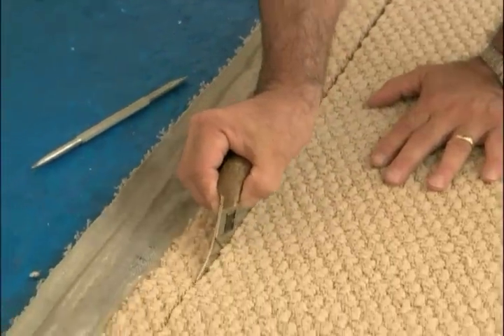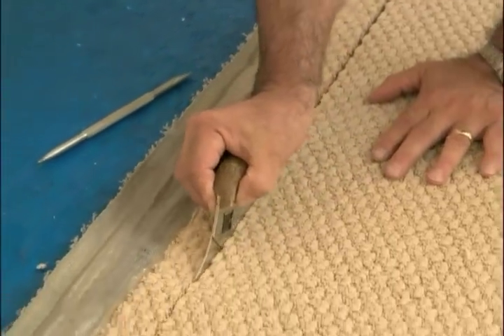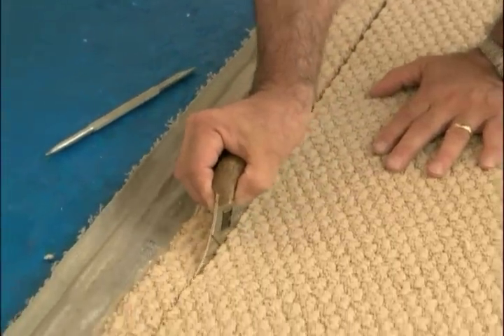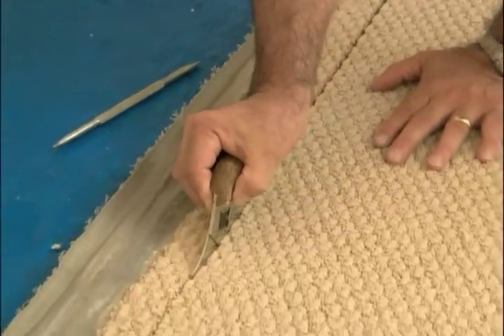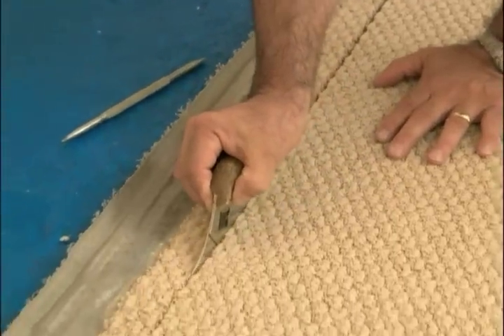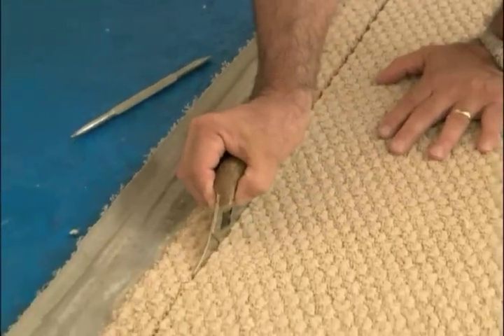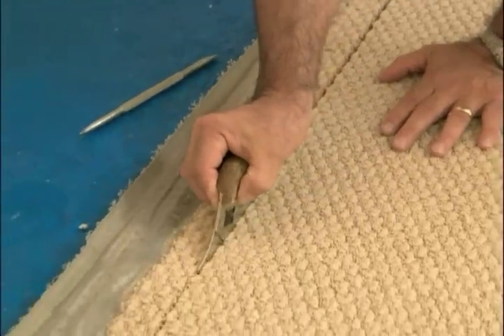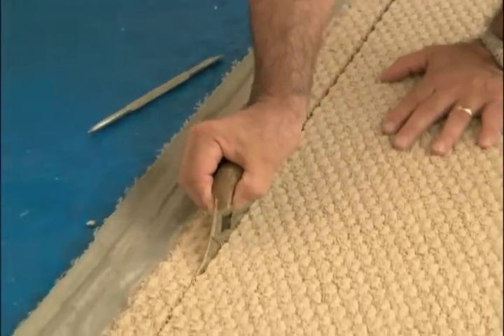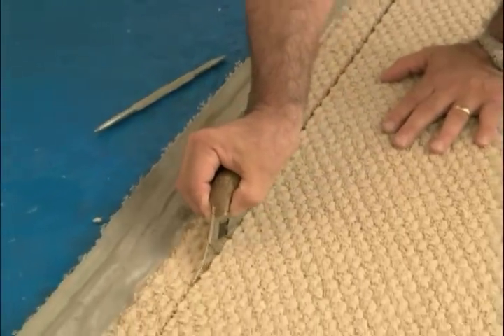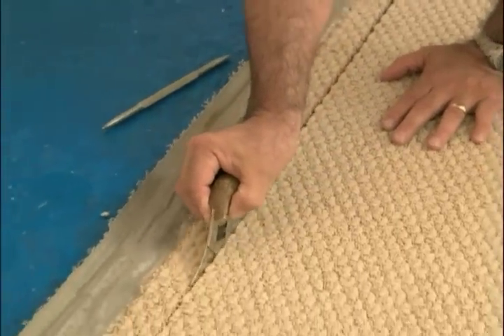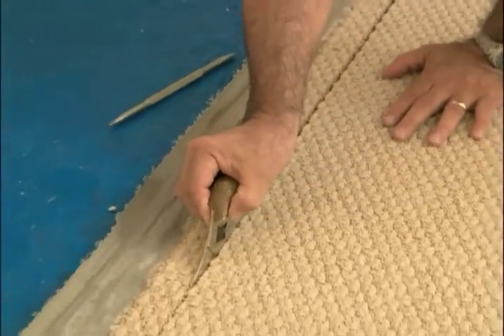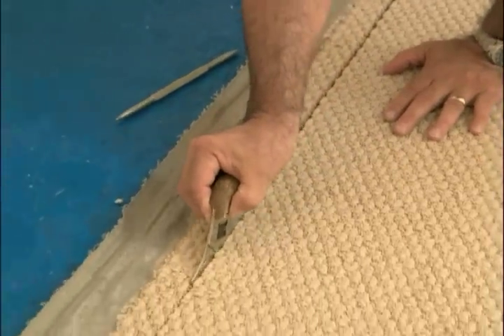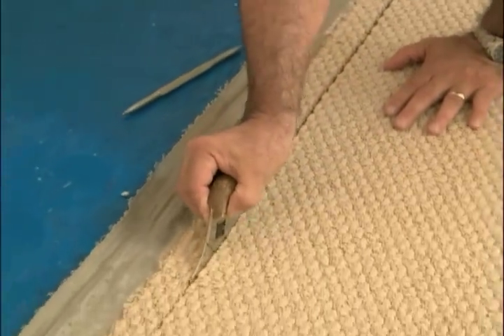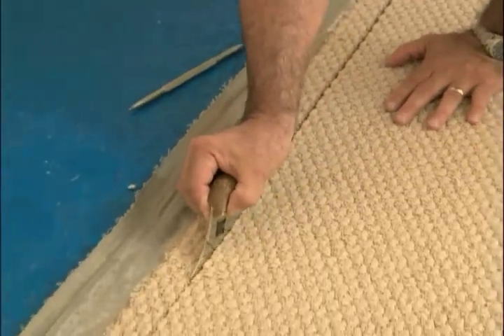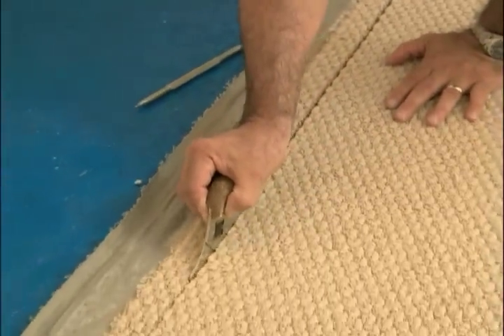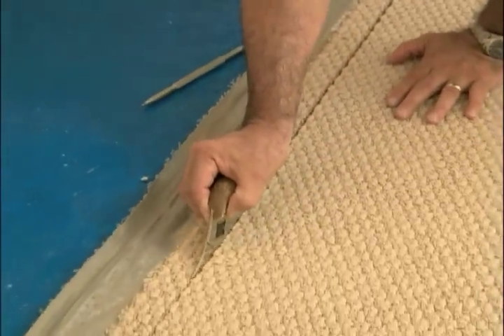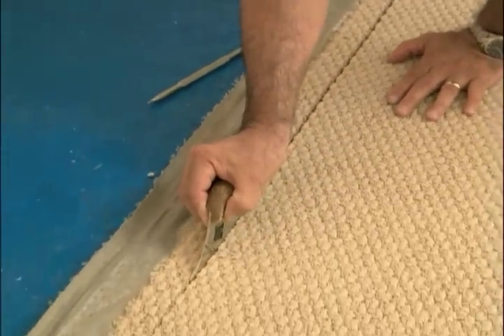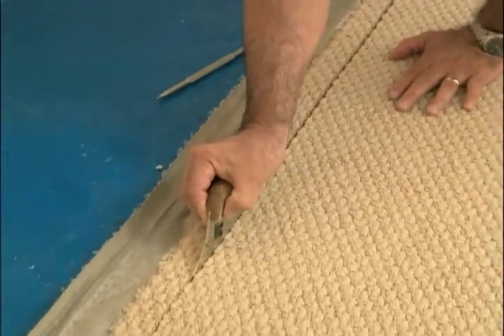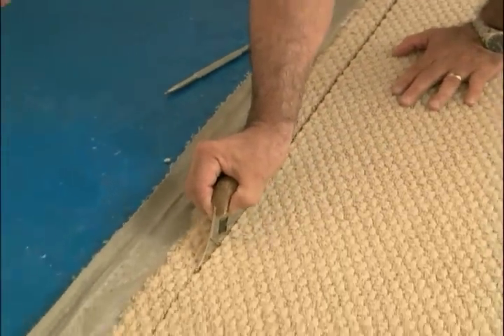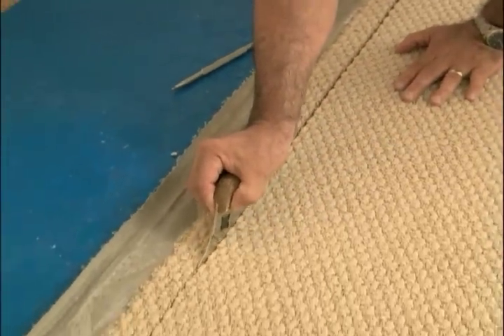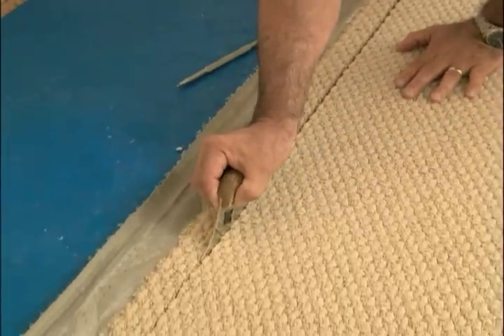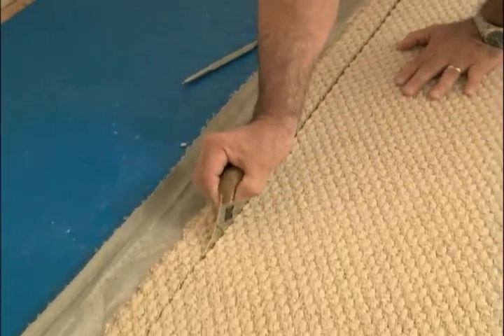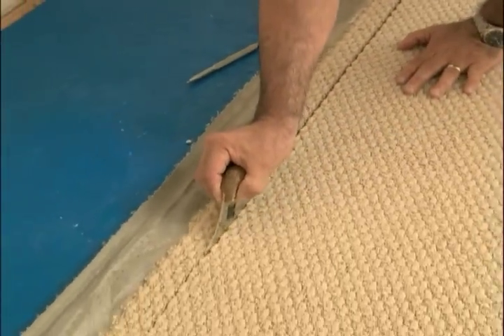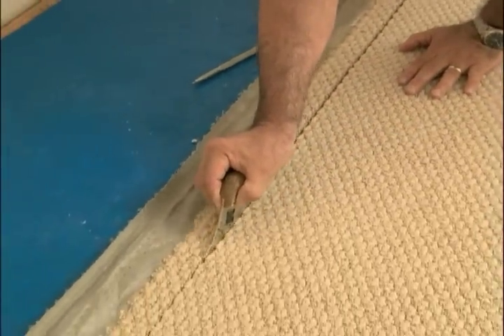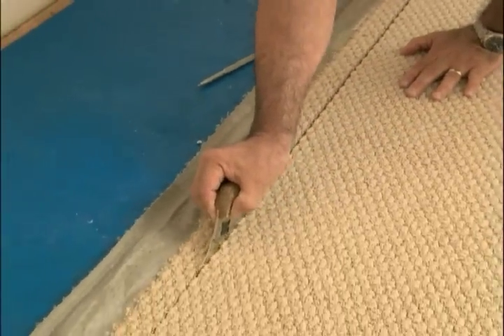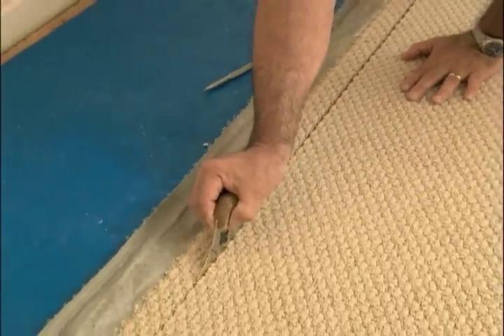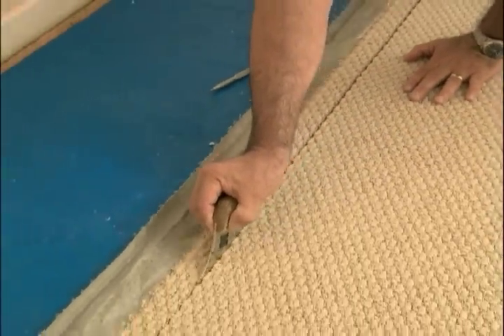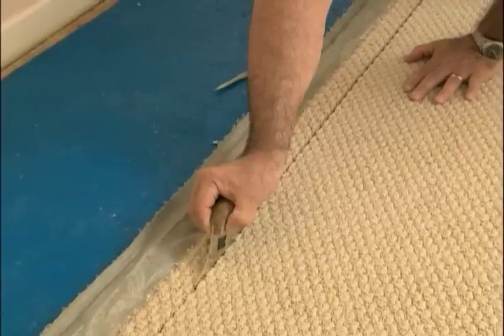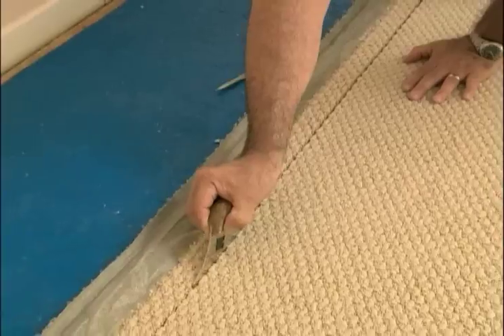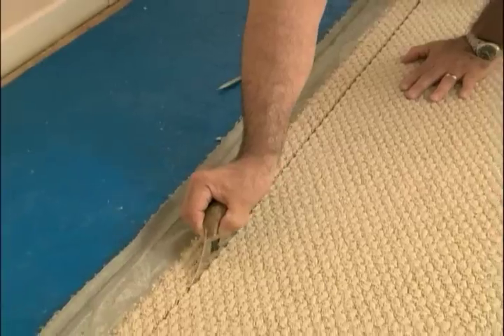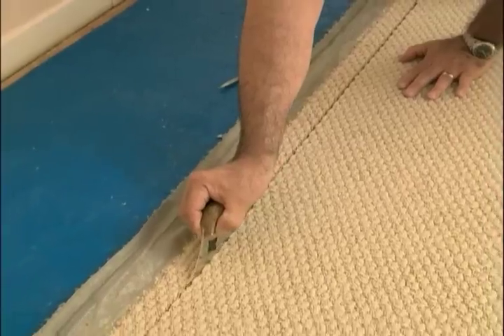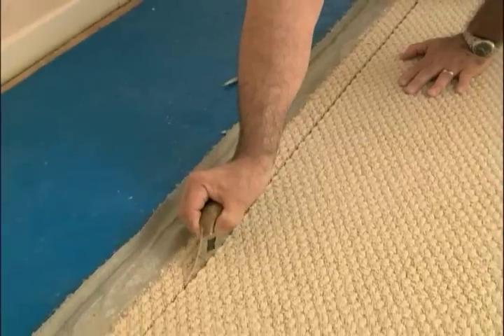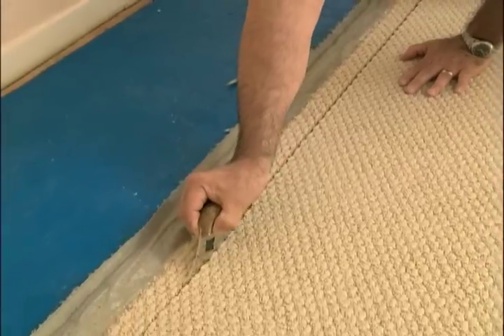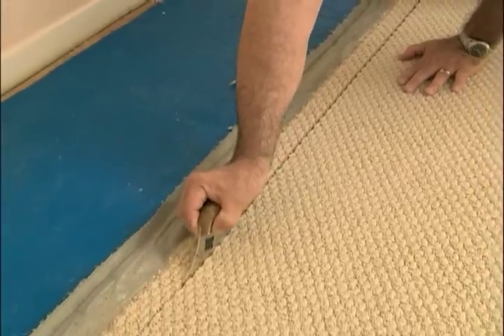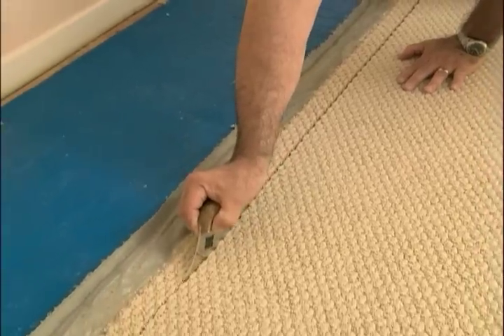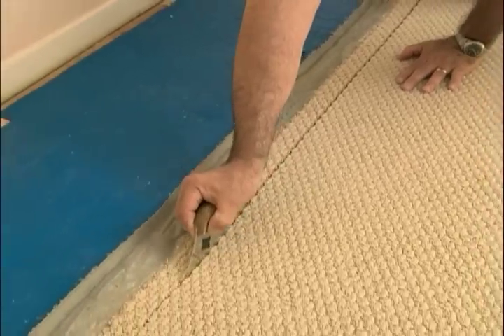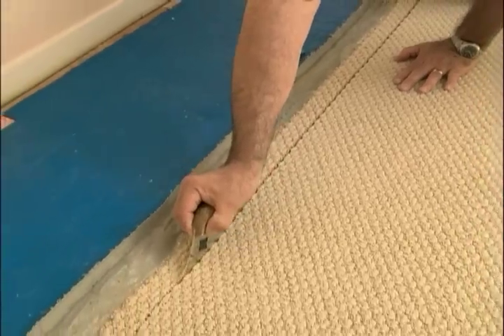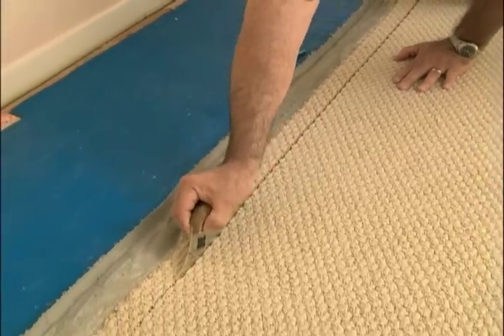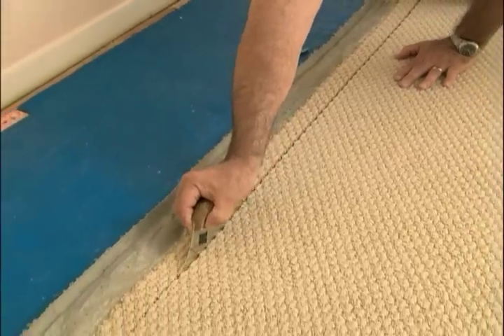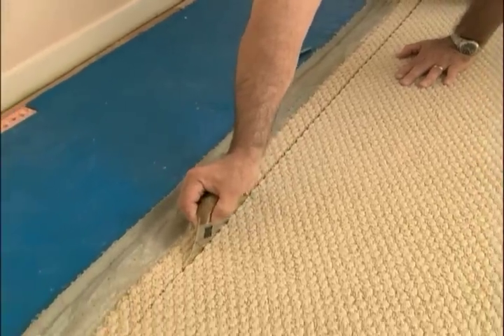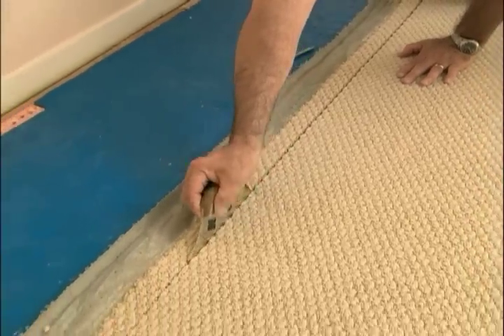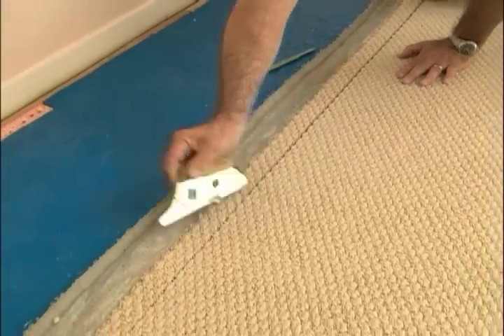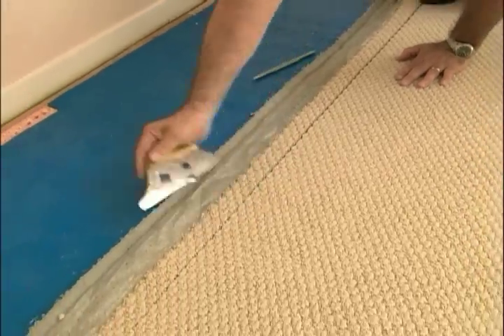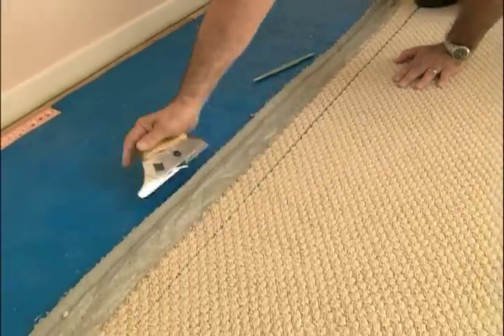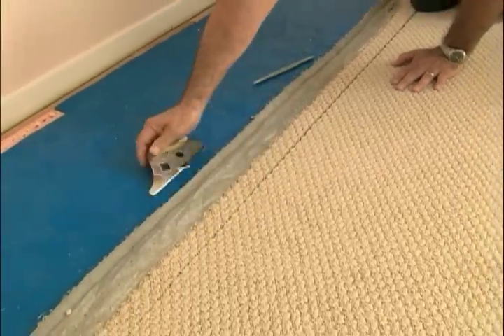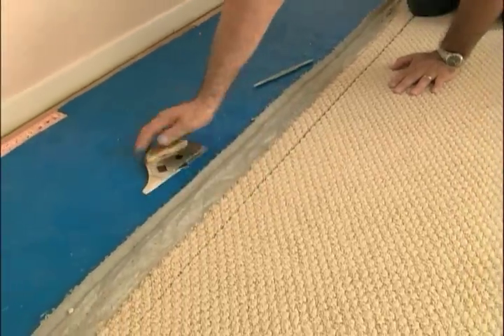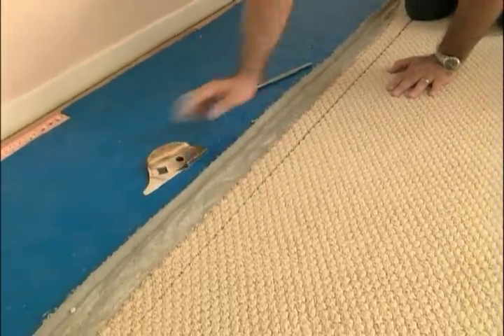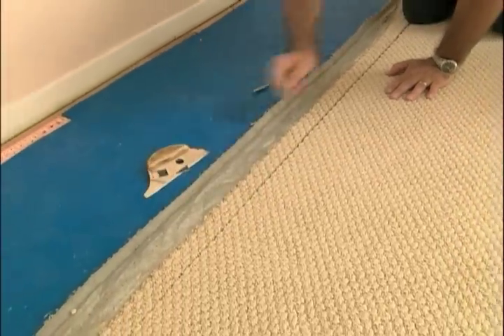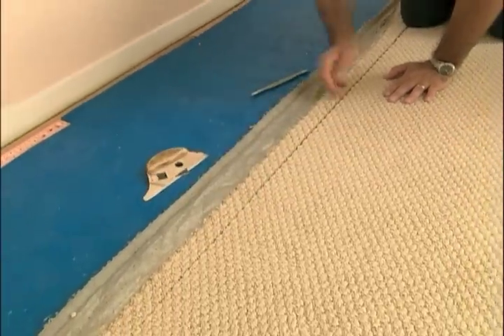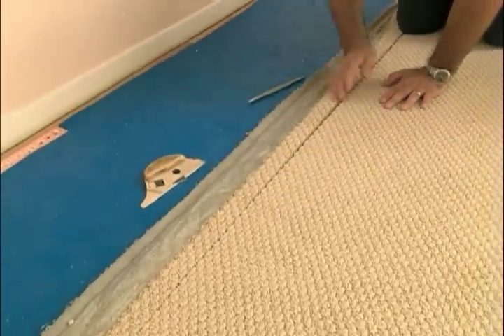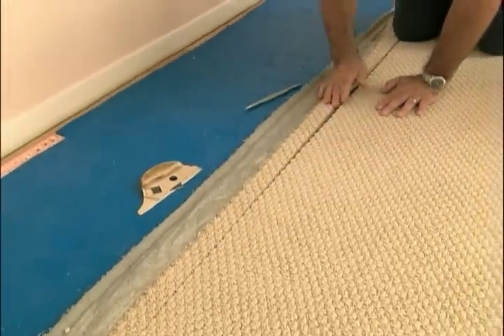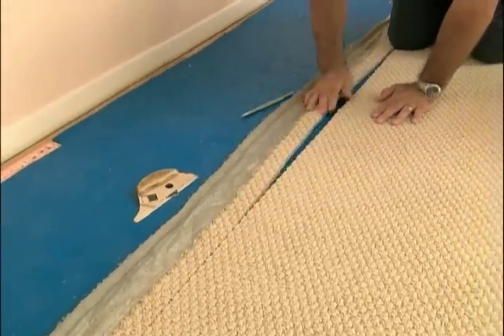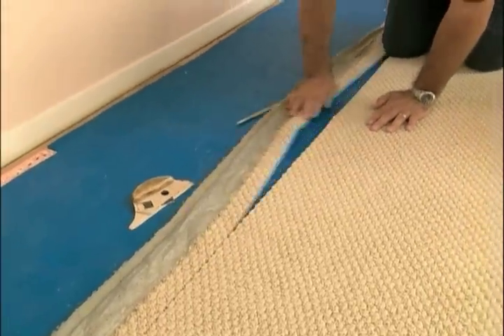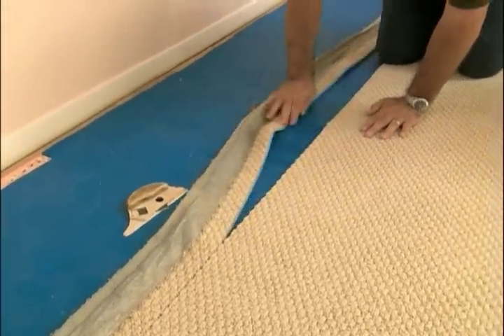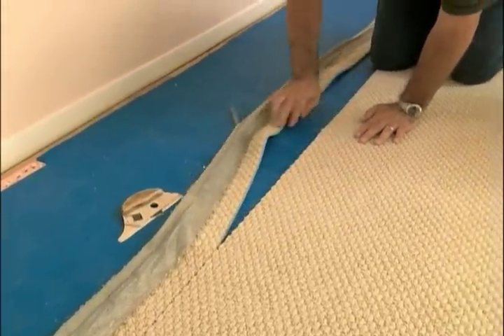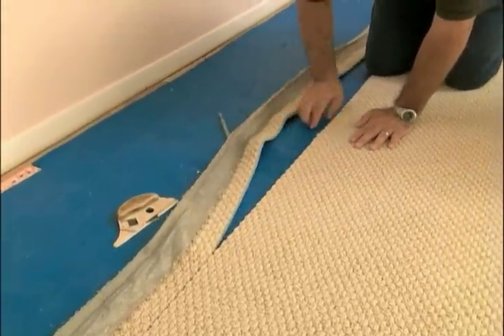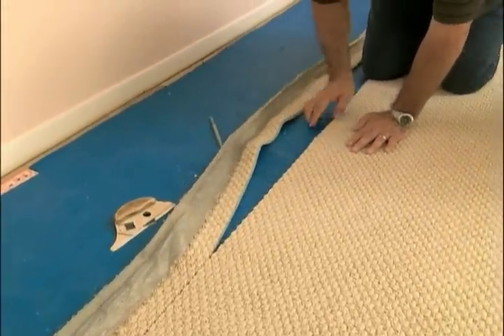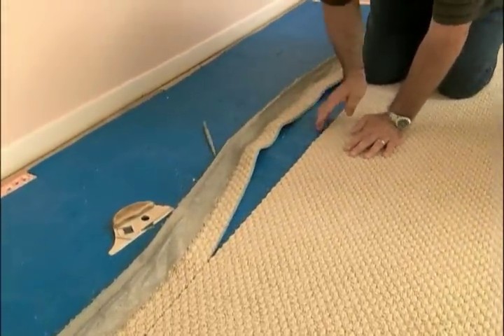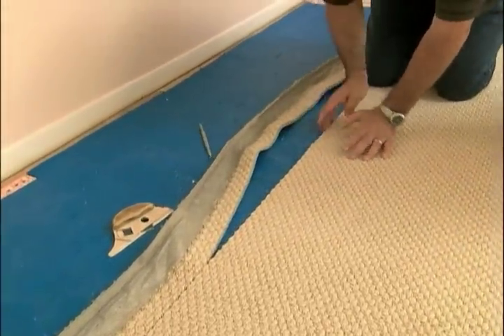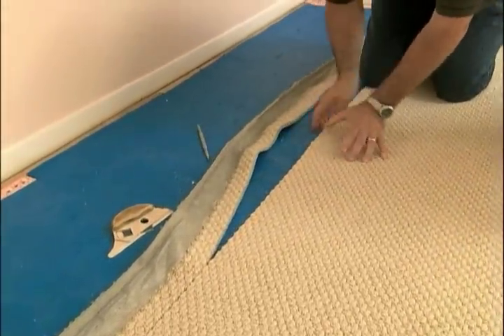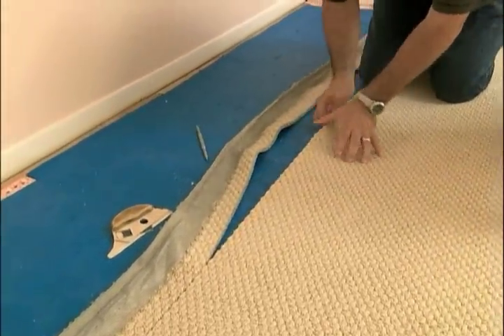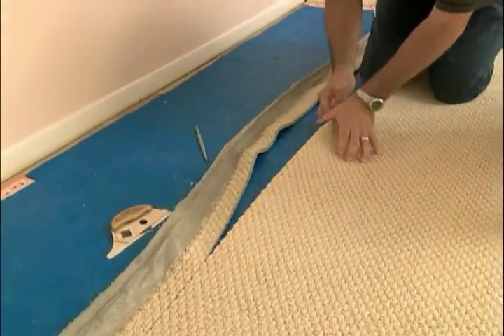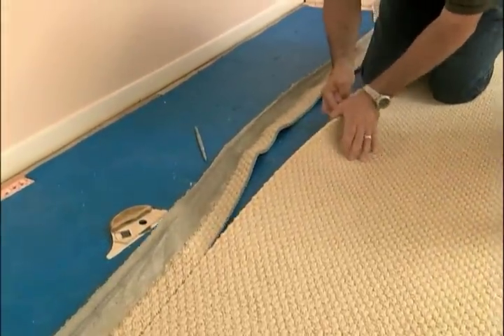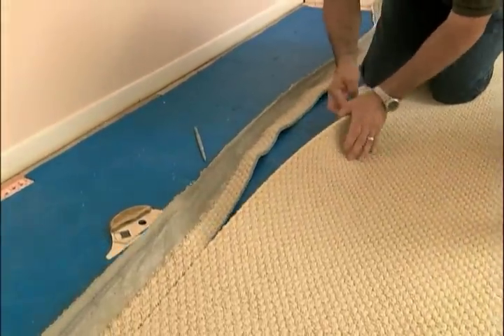We don't want any angle to the edge. So as we go, we create this perfect seam edge.